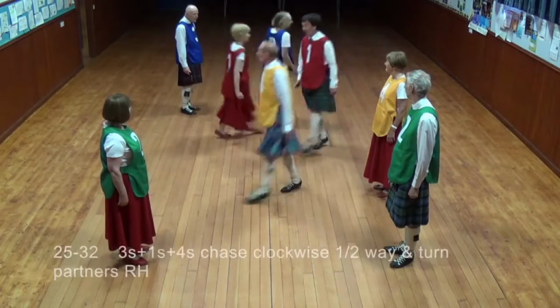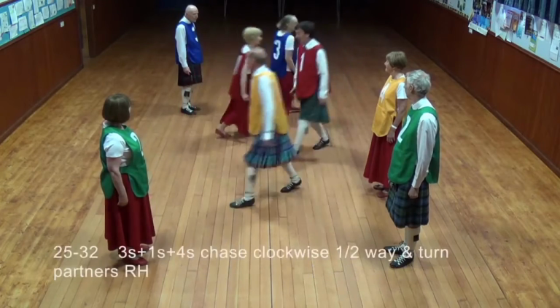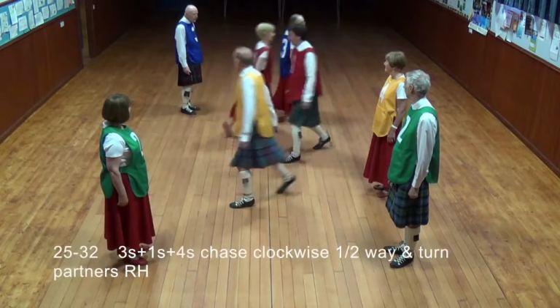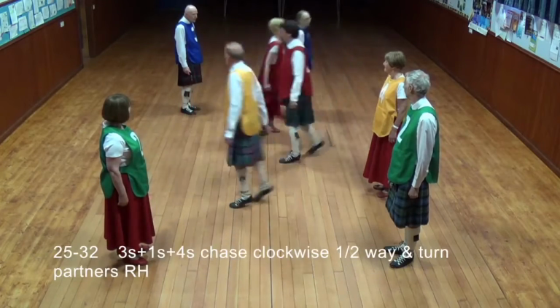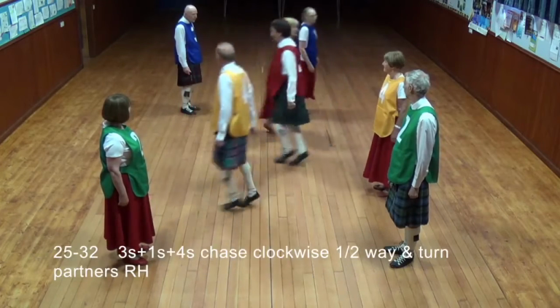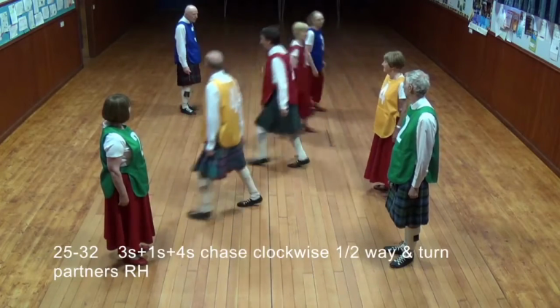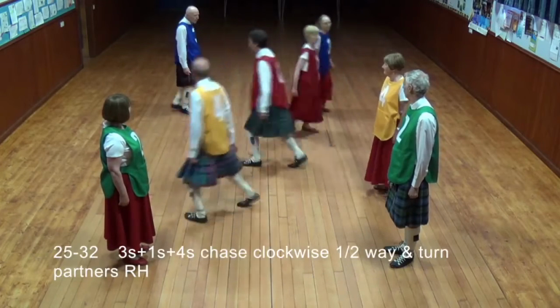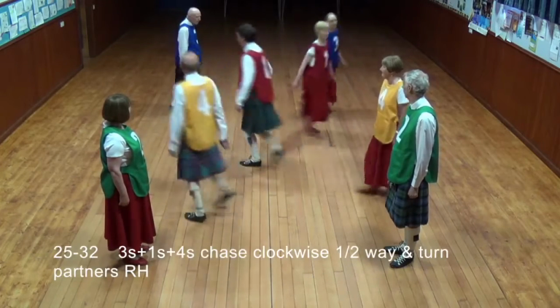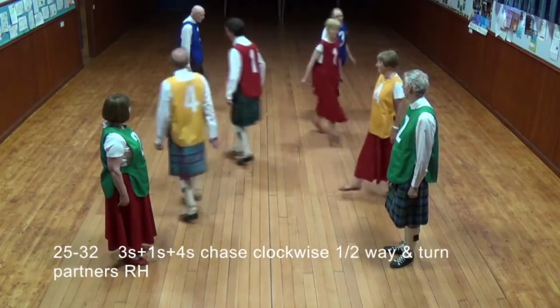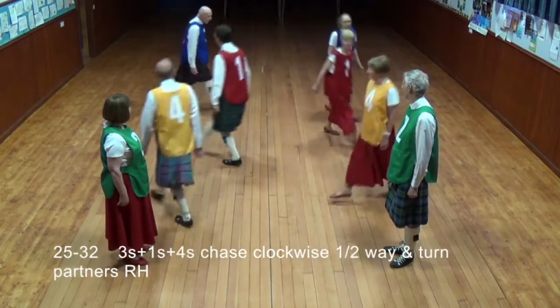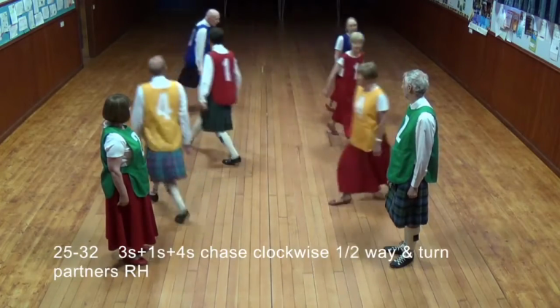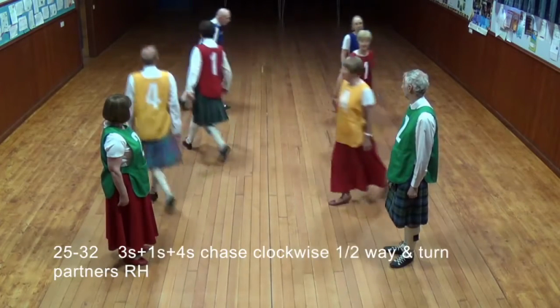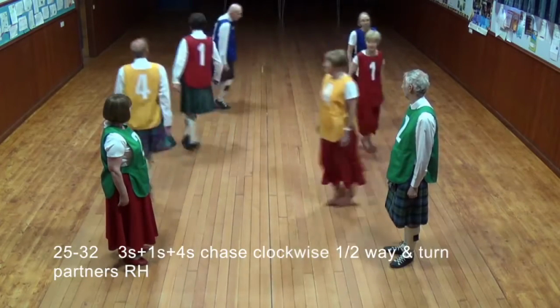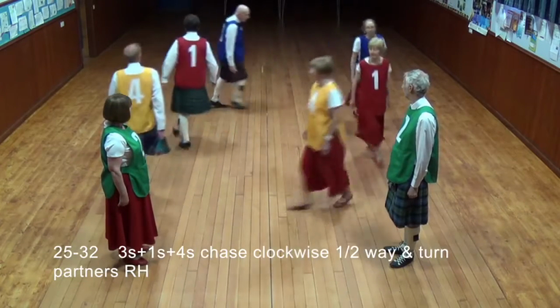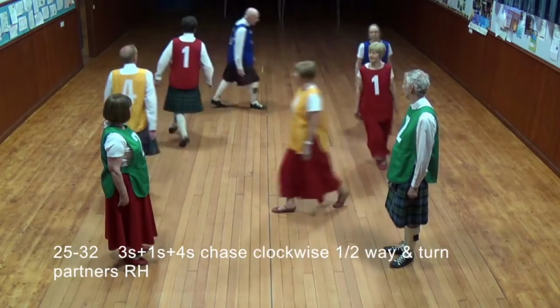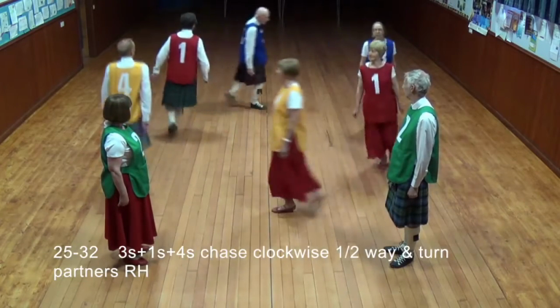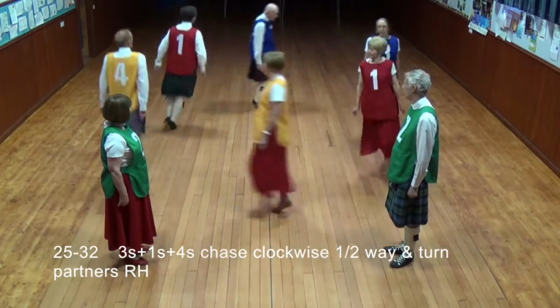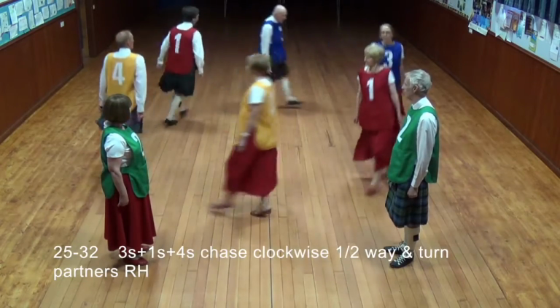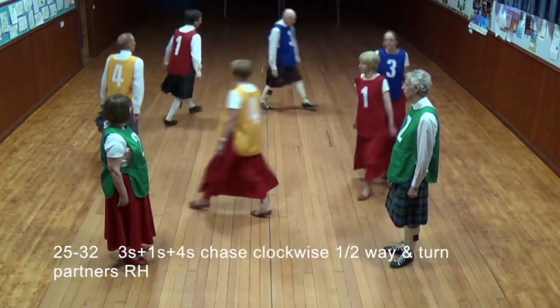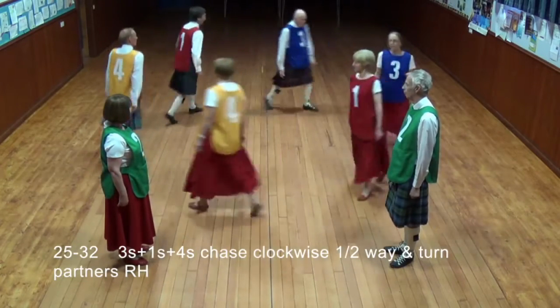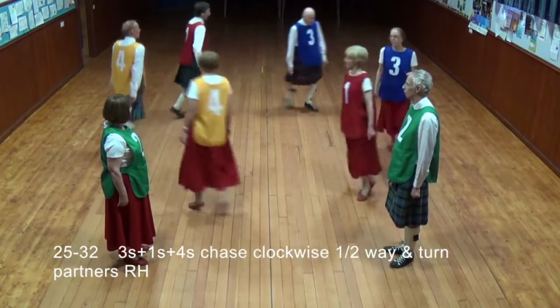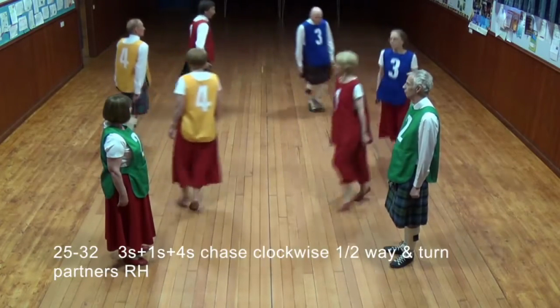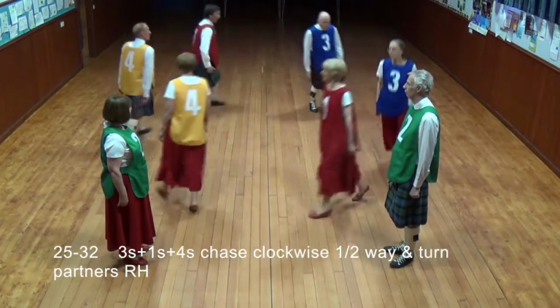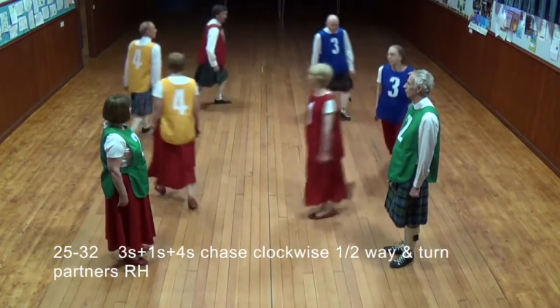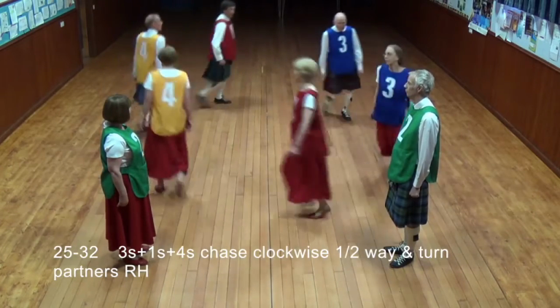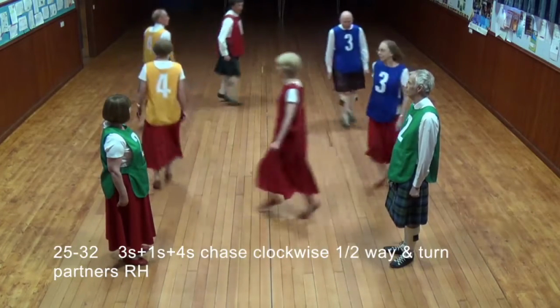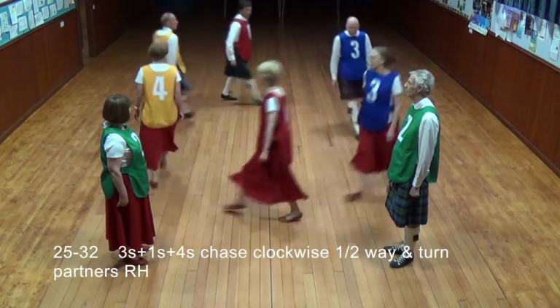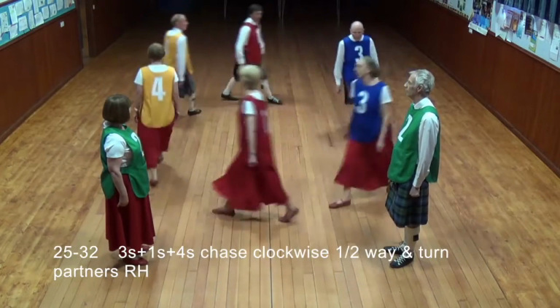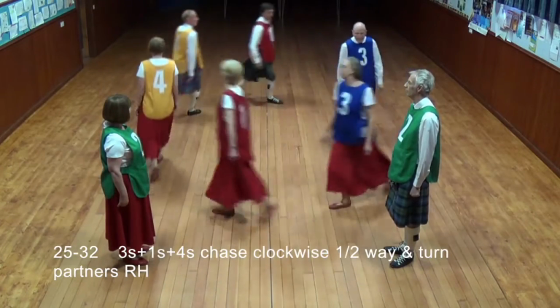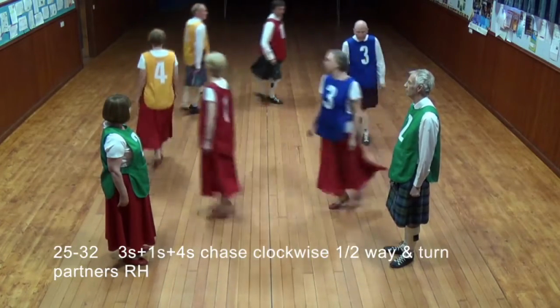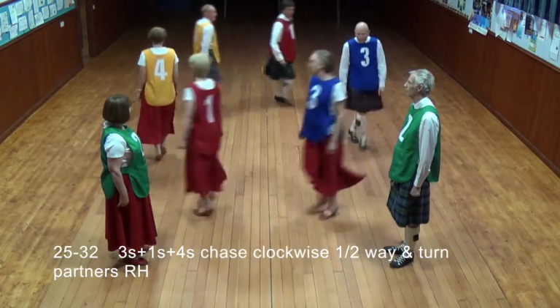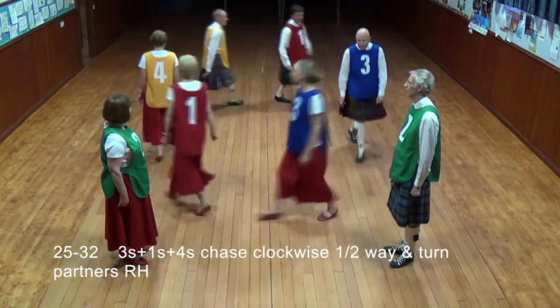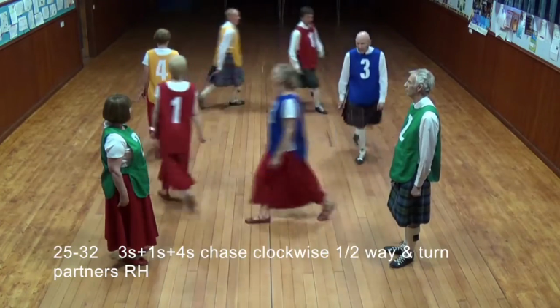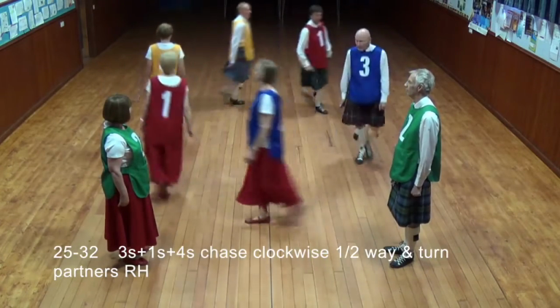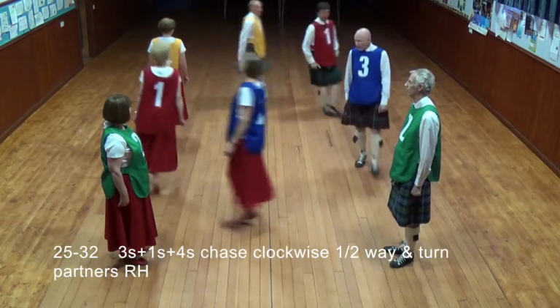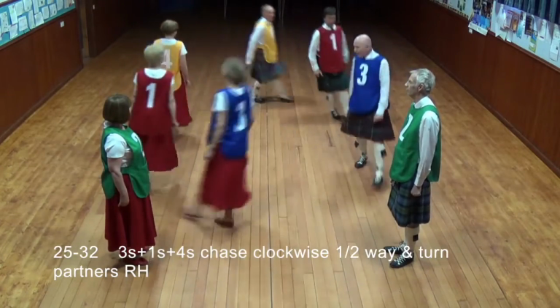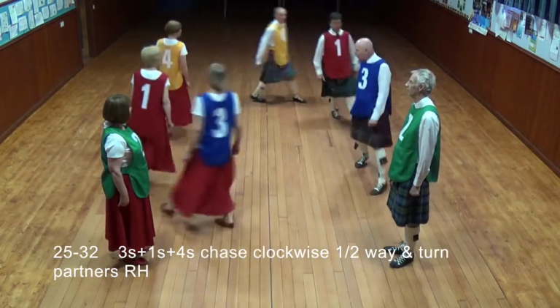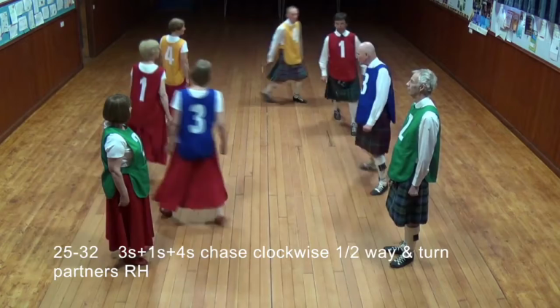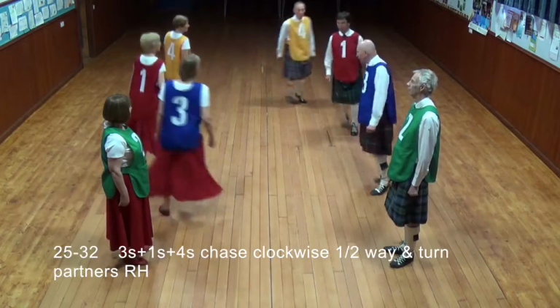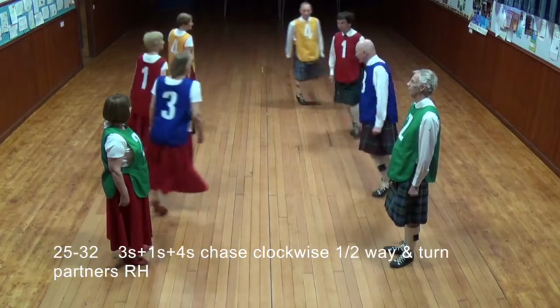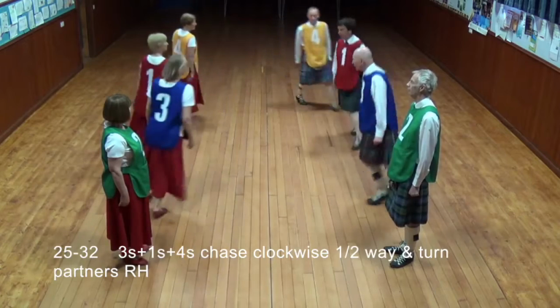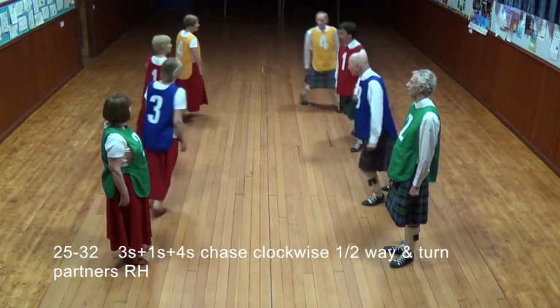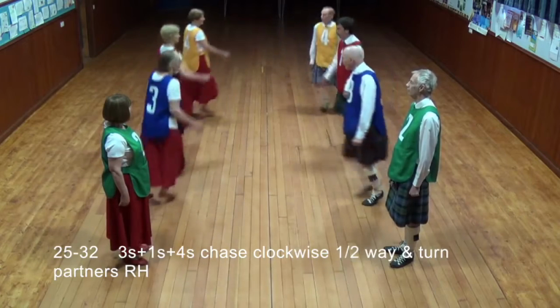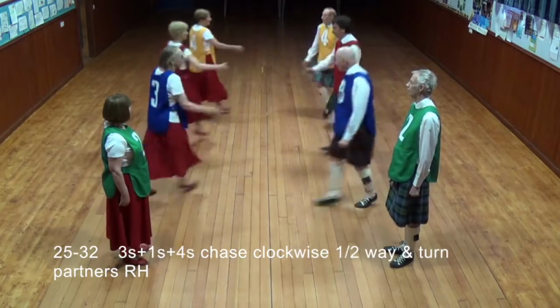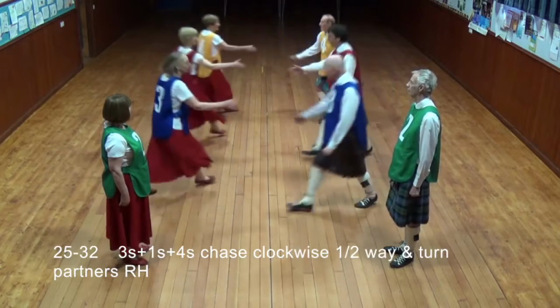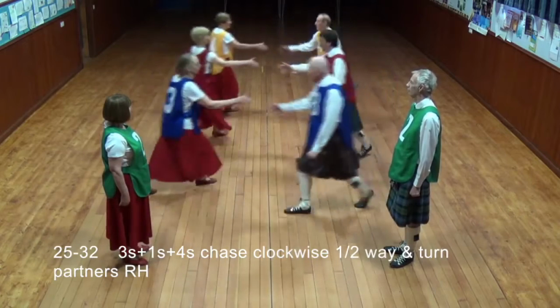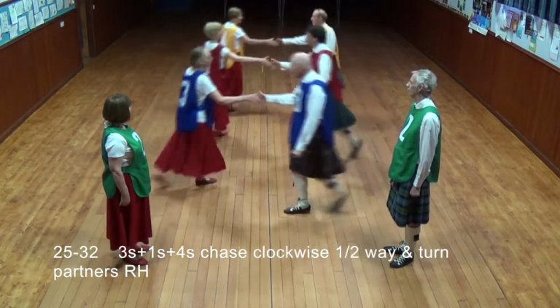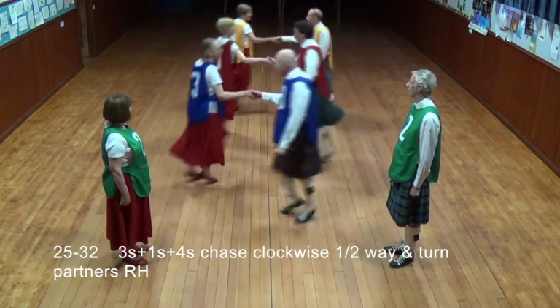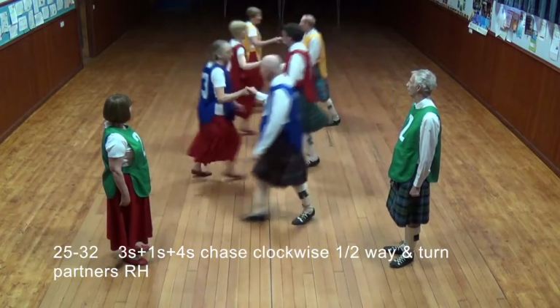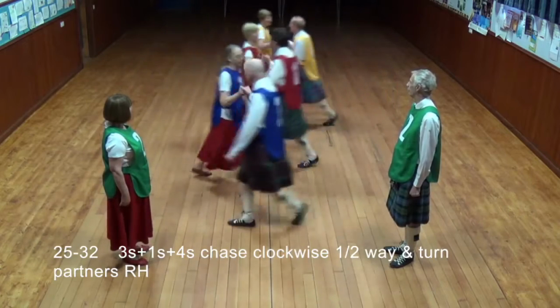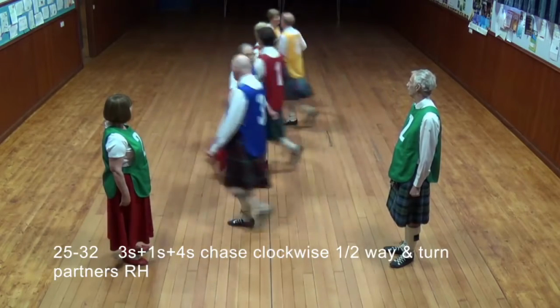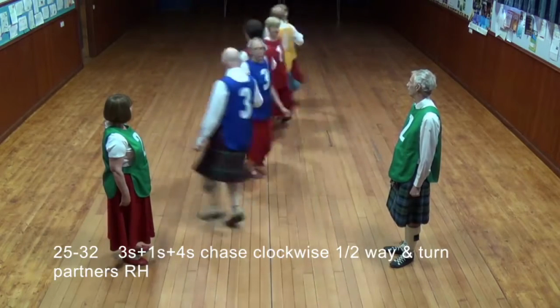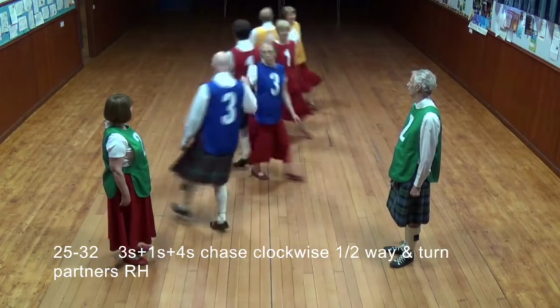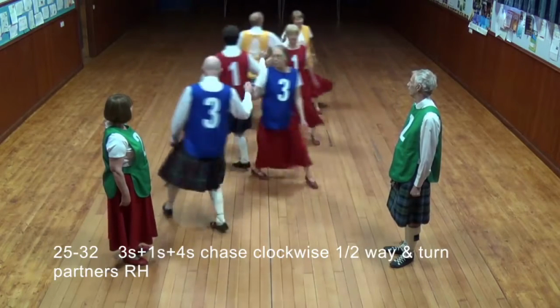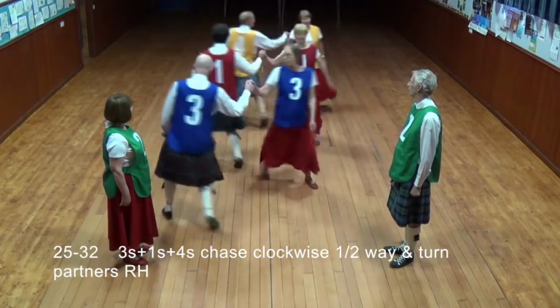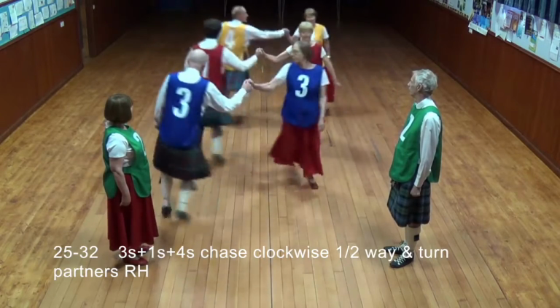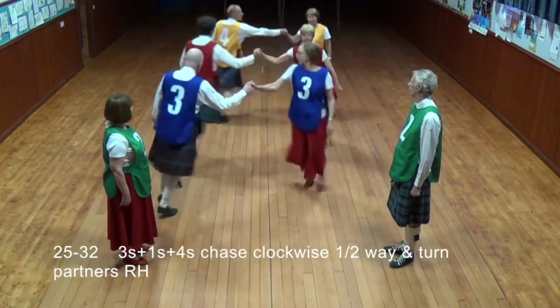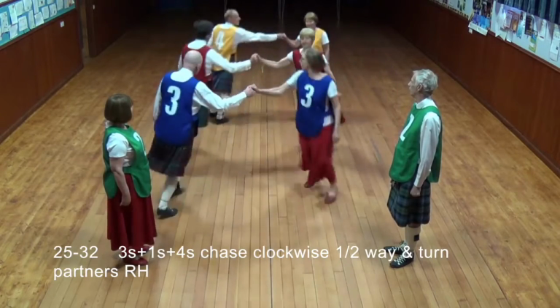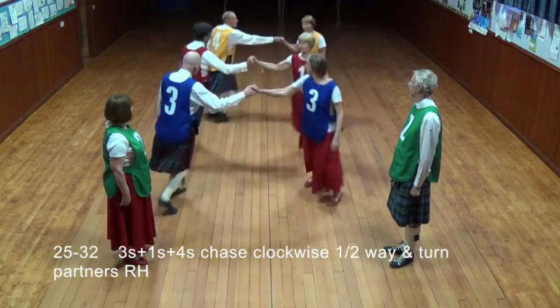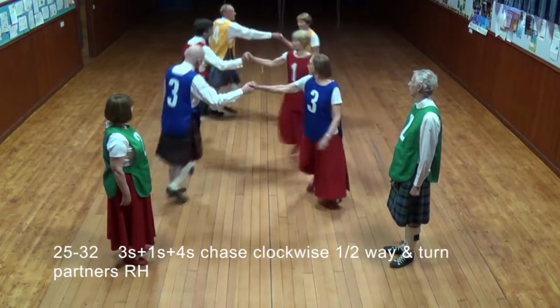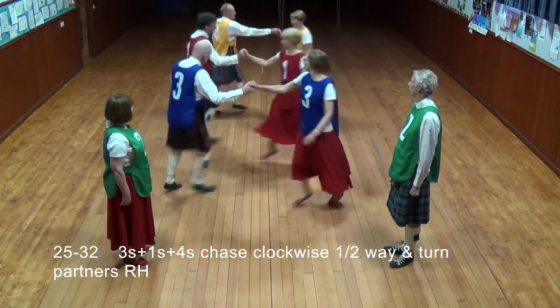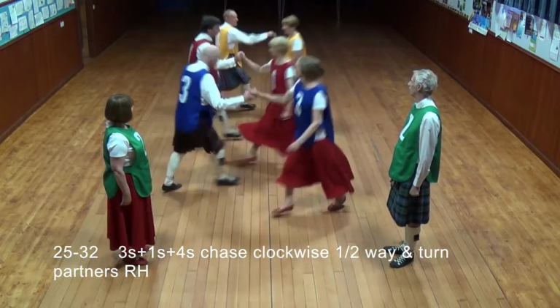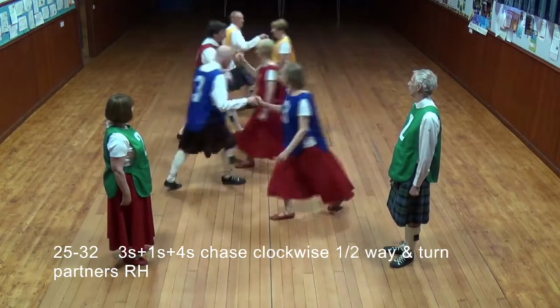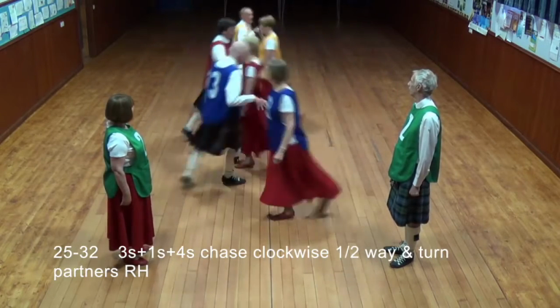Threes: ones and fours chase clockwise halfway, then turn partner right hand.